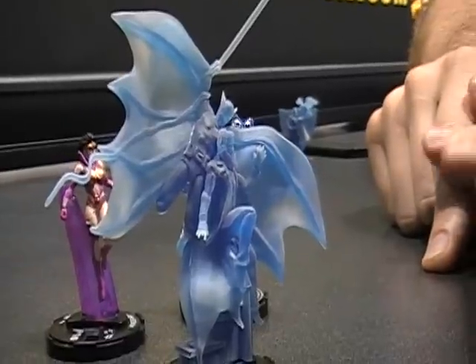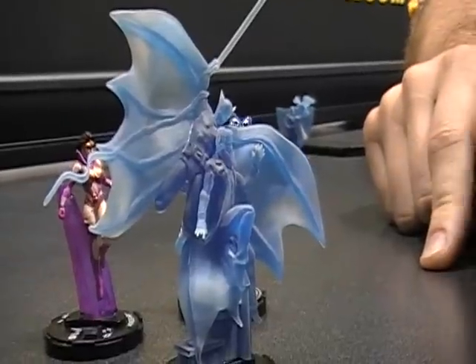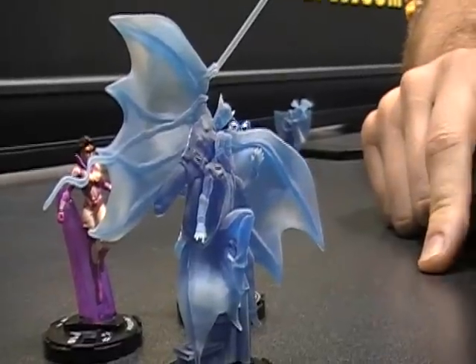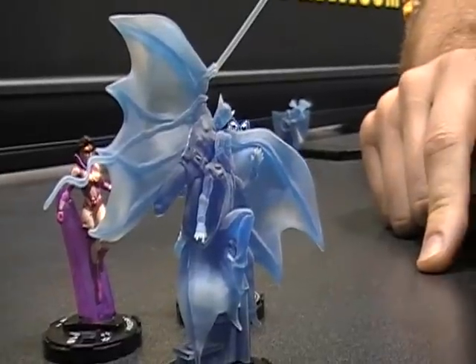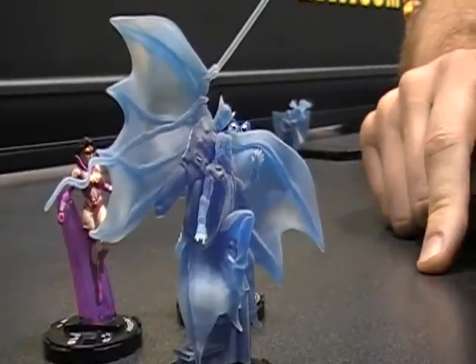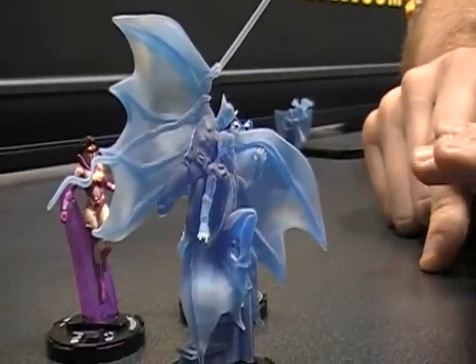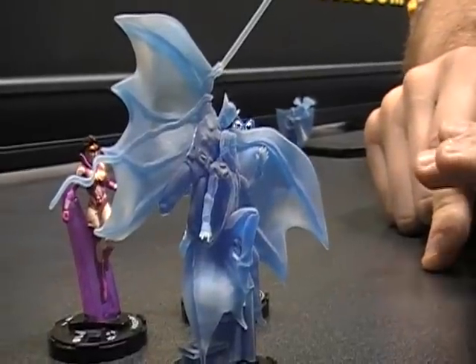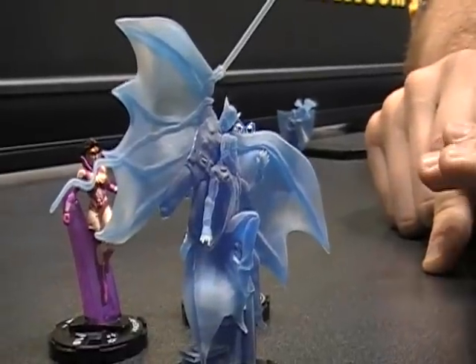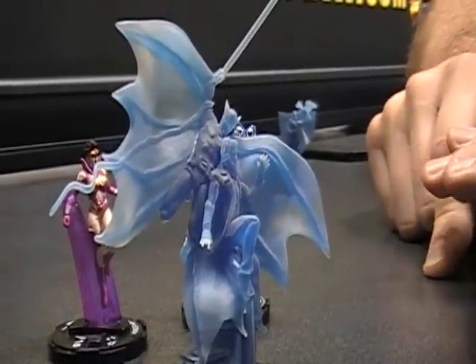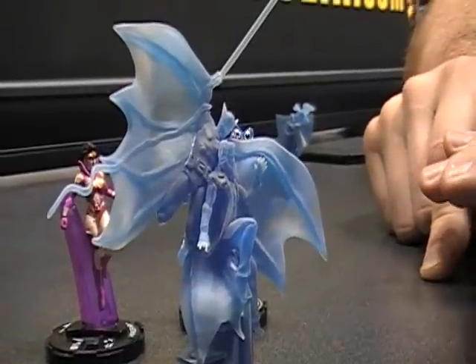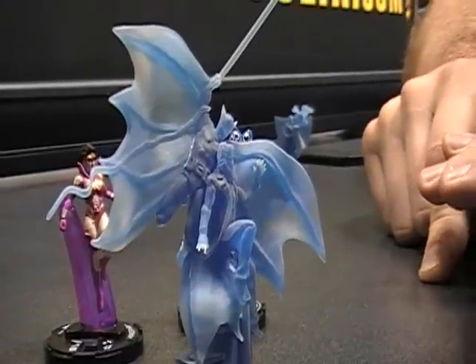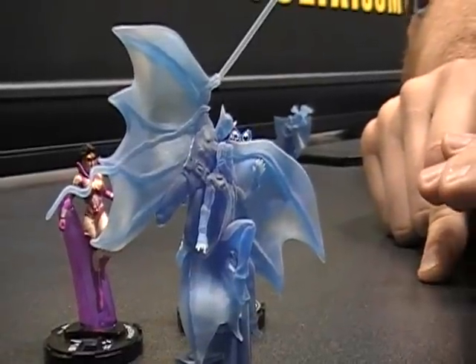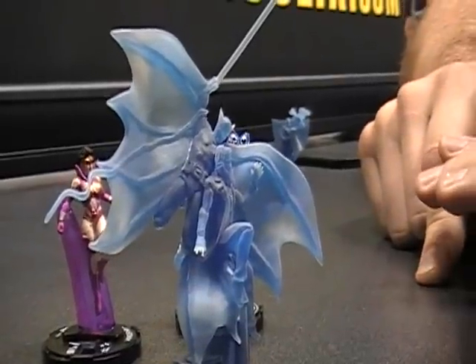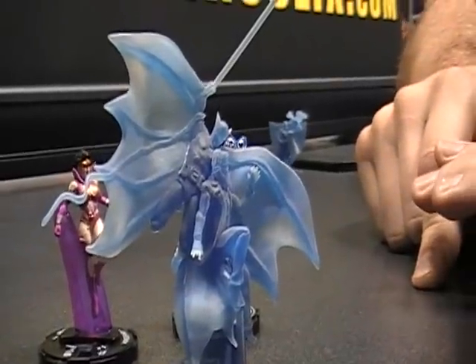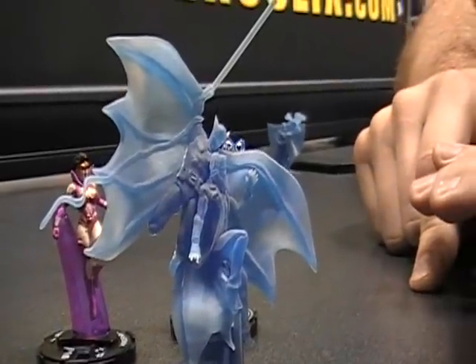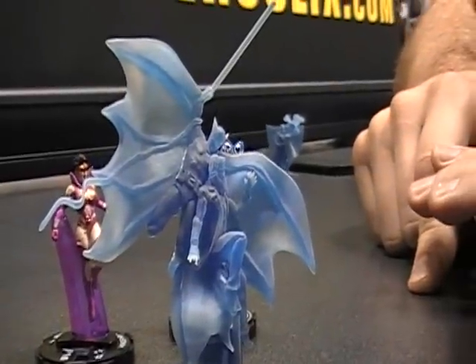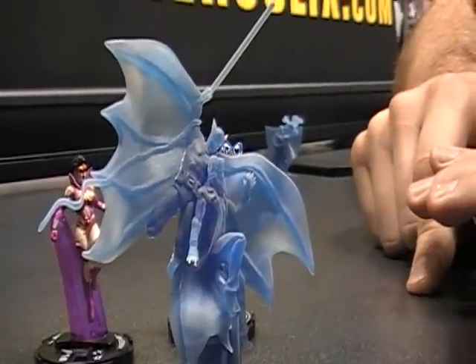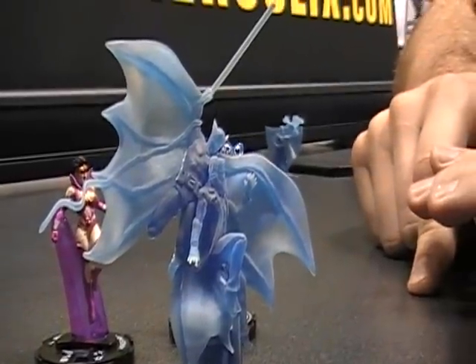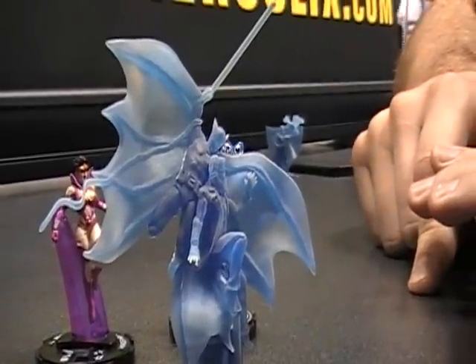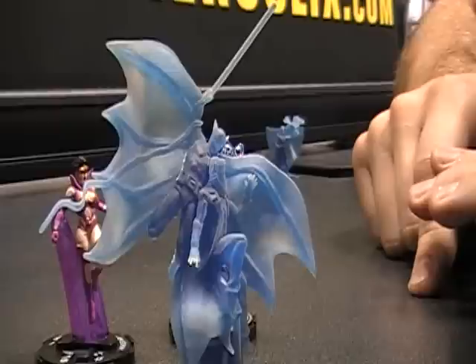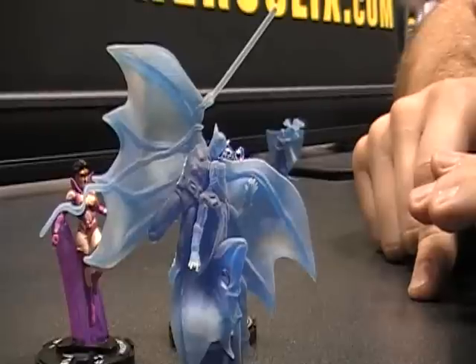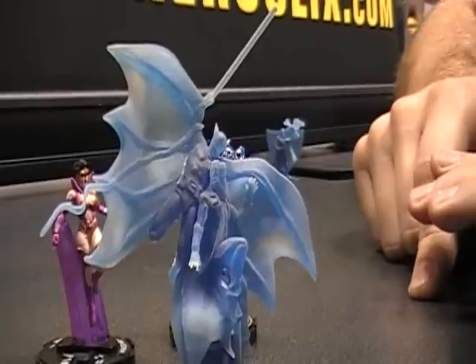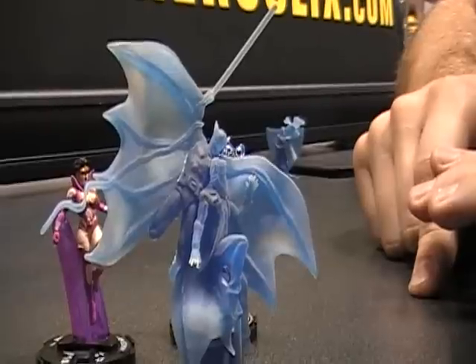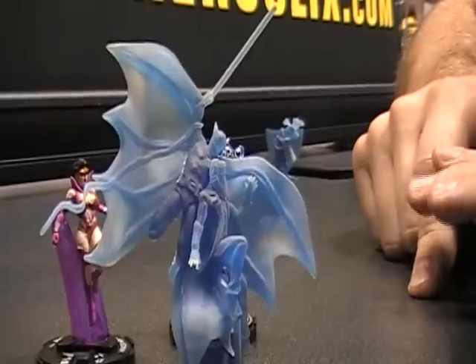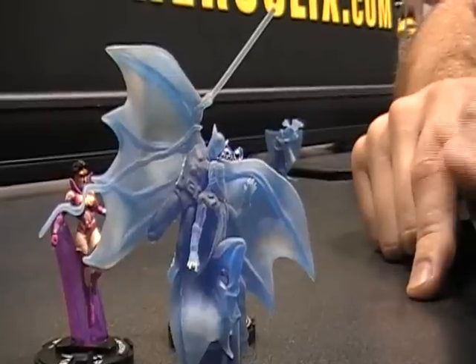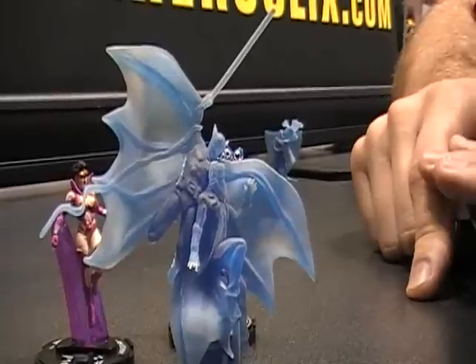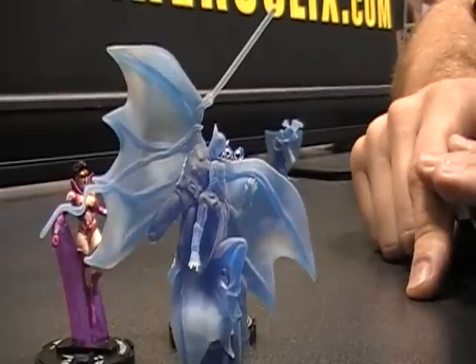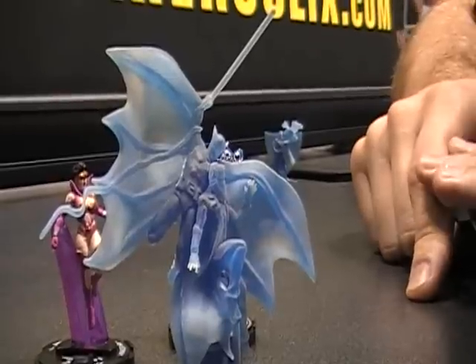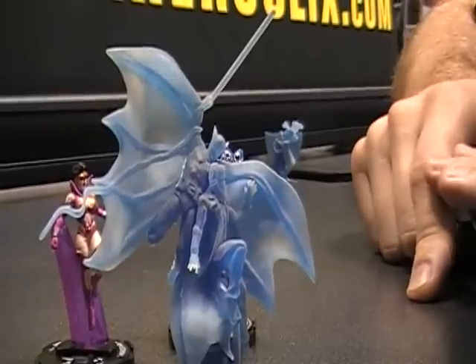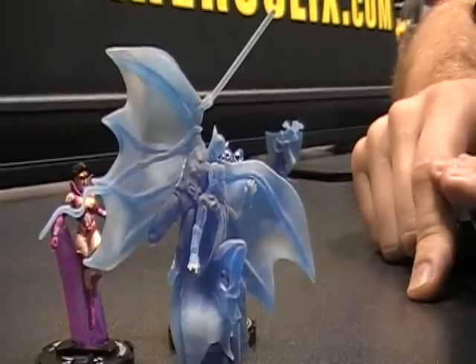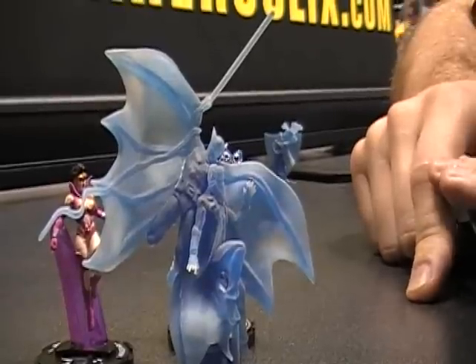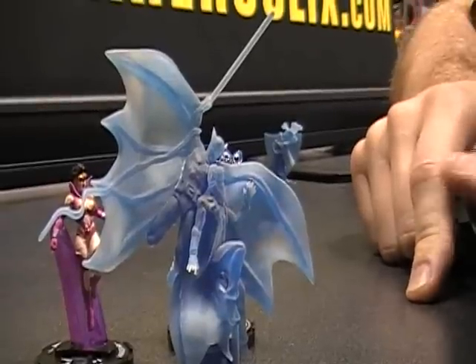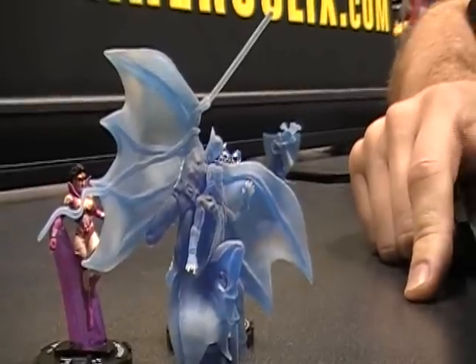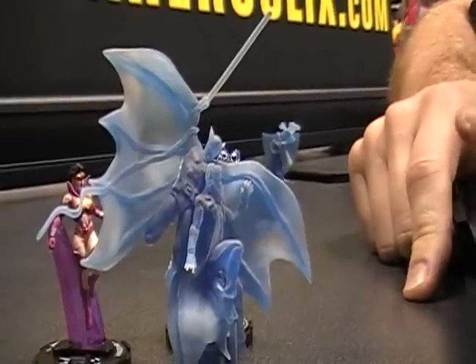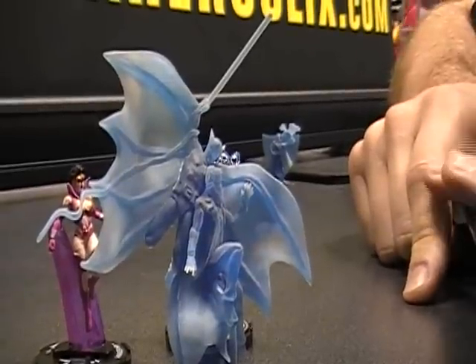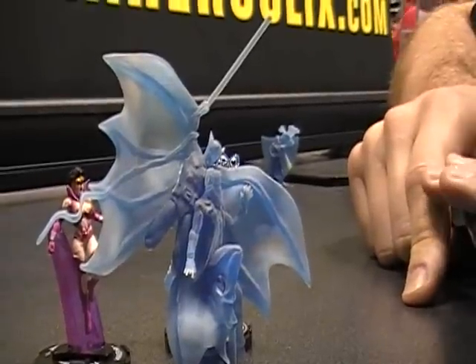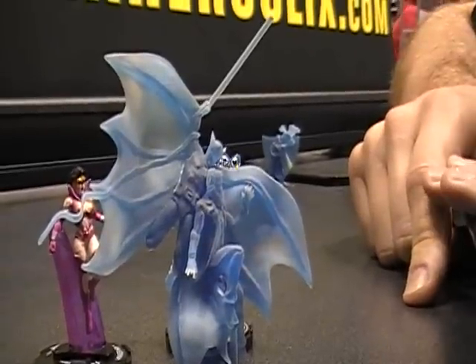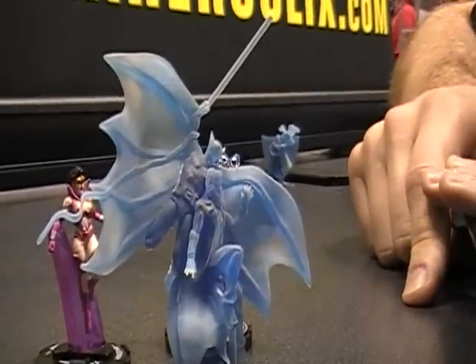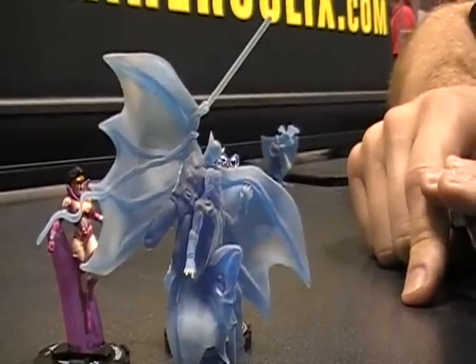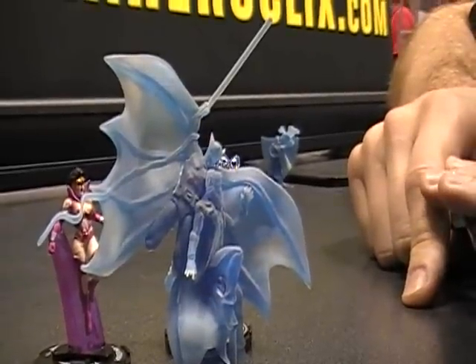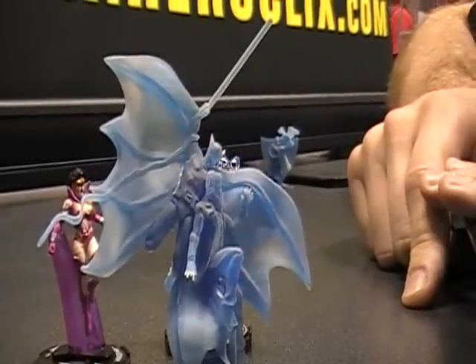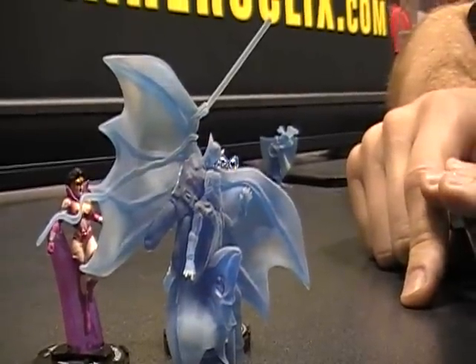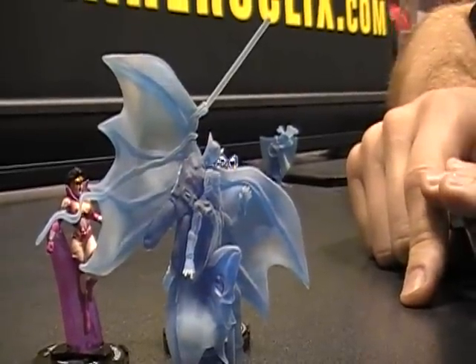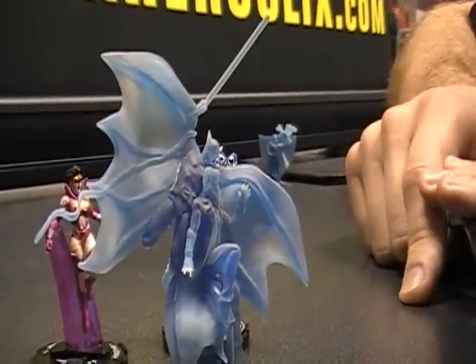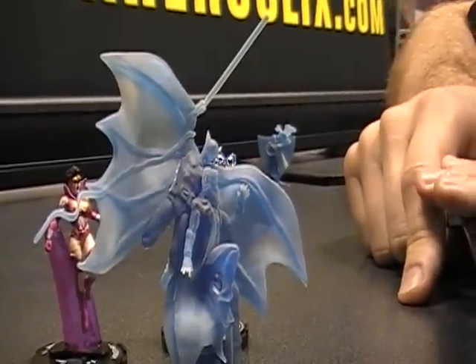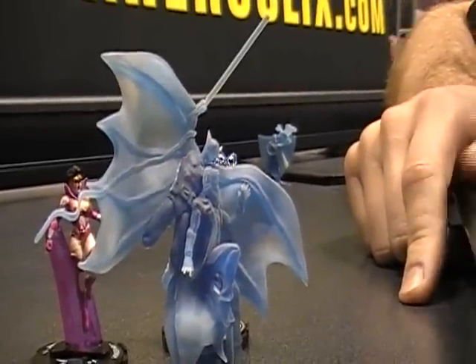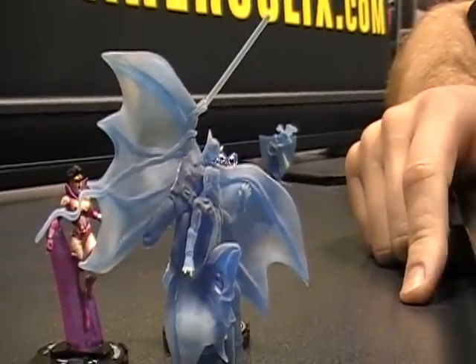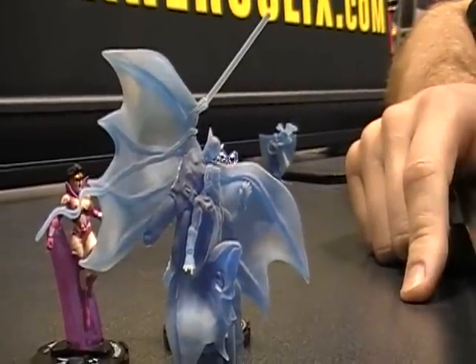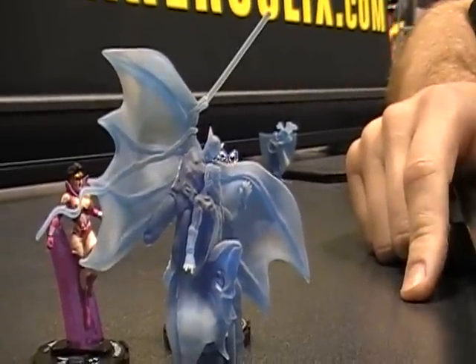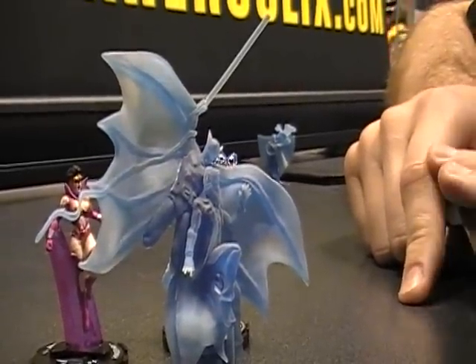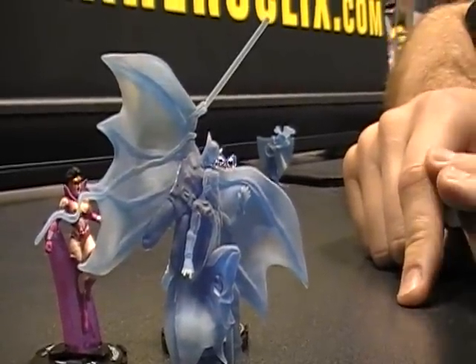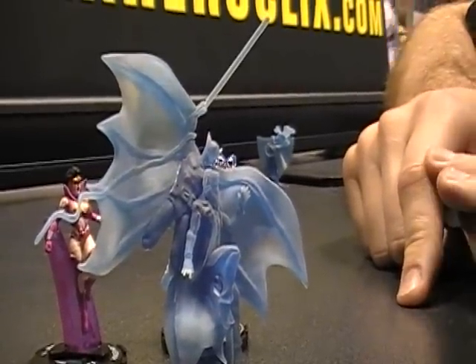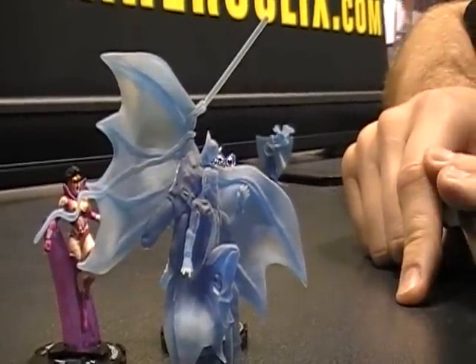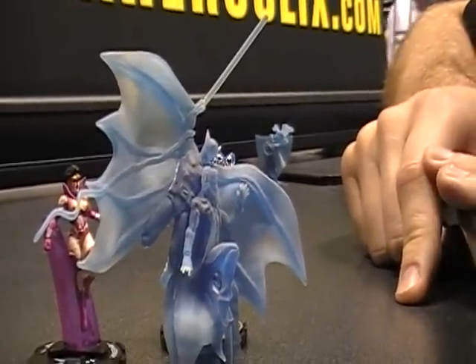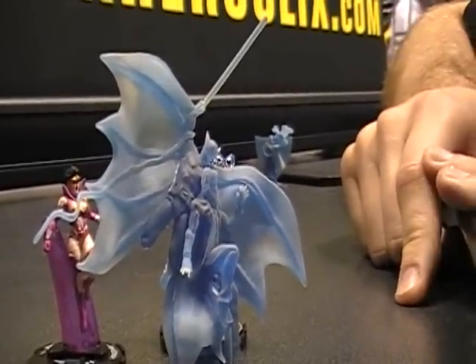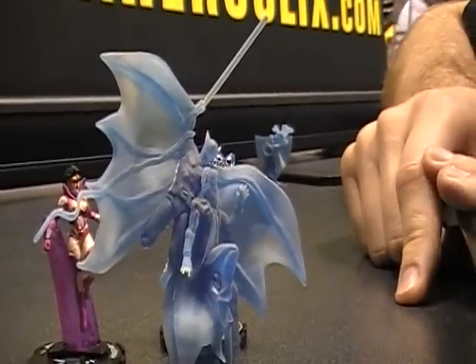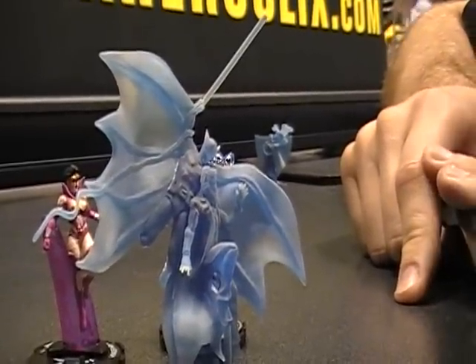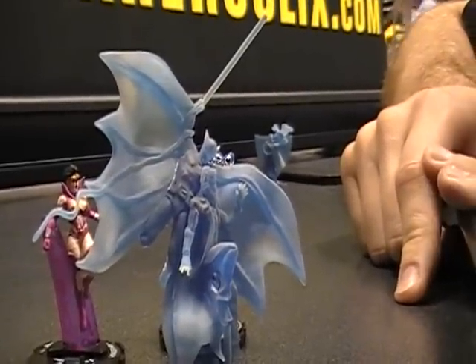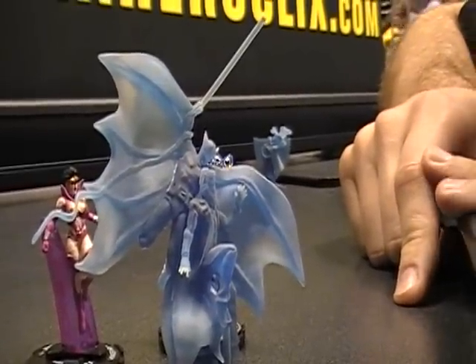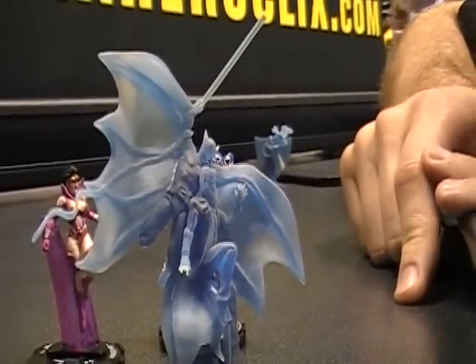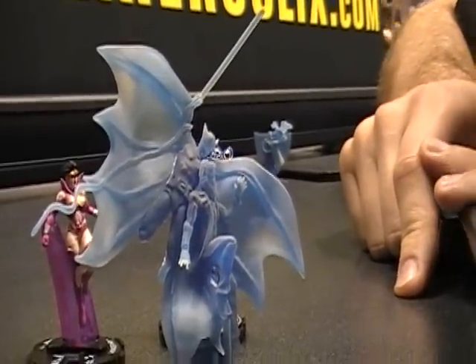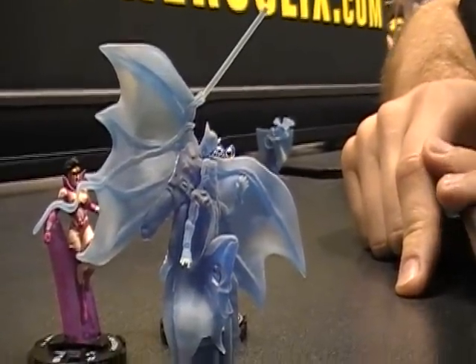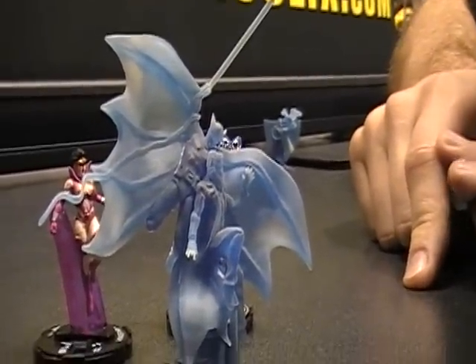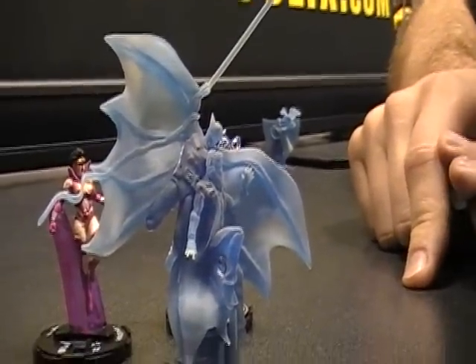And eventually, when we get it right, we'll actually use that to create the mold, which will be used to make the final figures when we do the booster set.